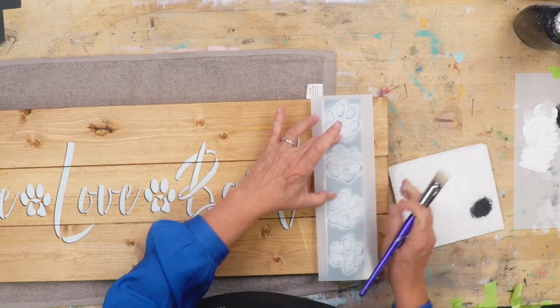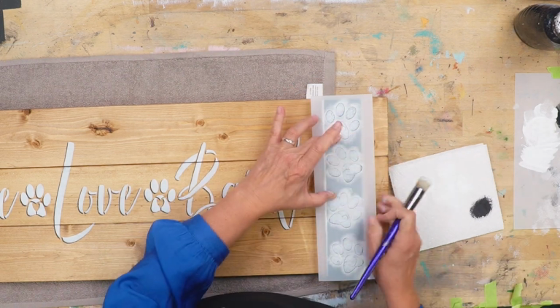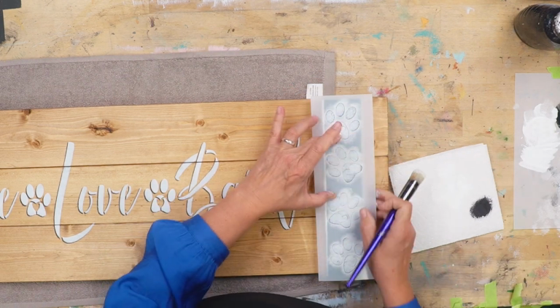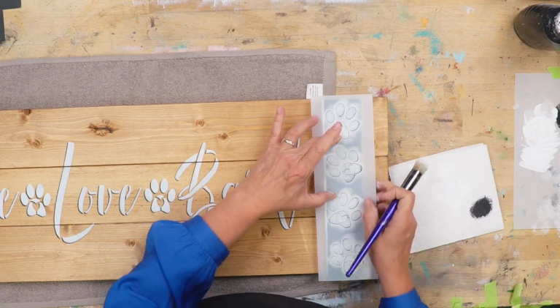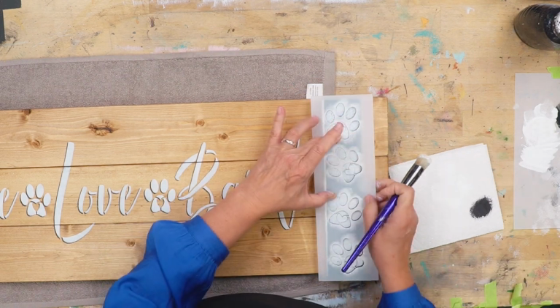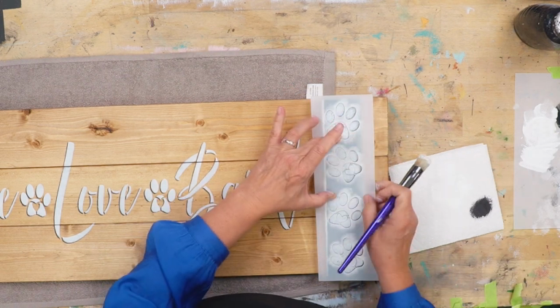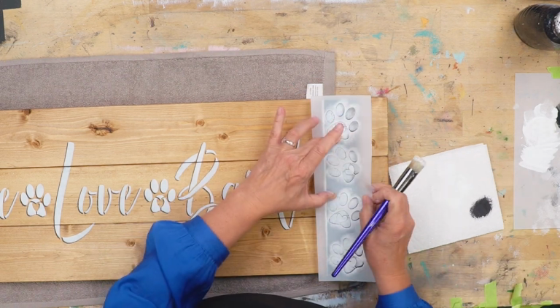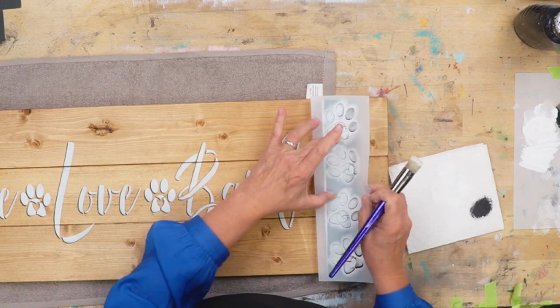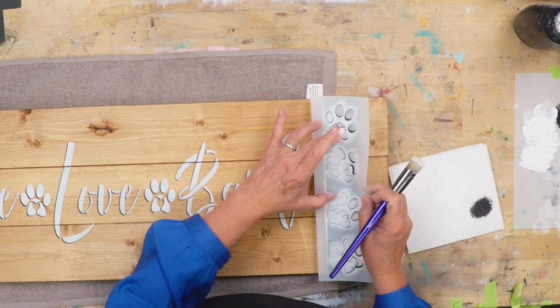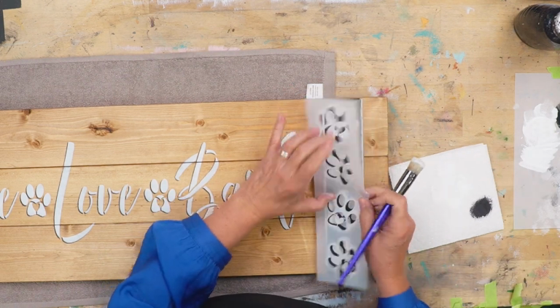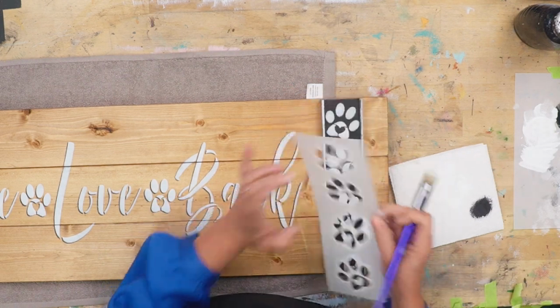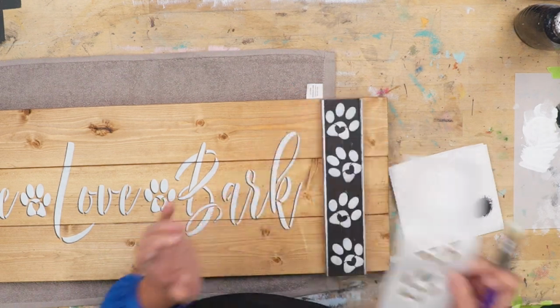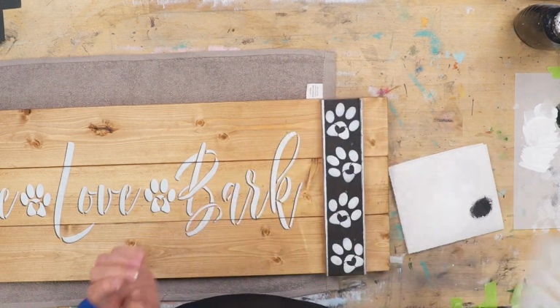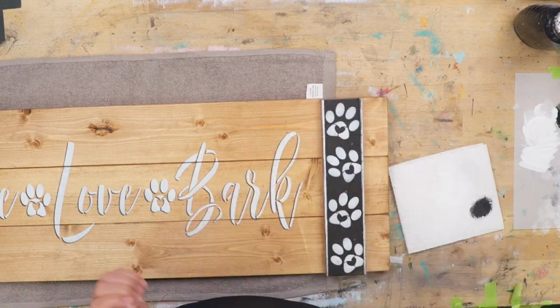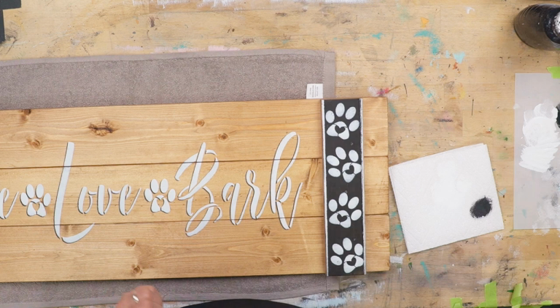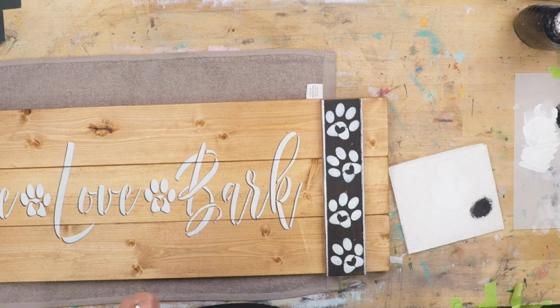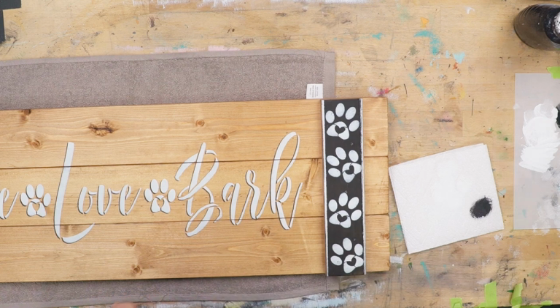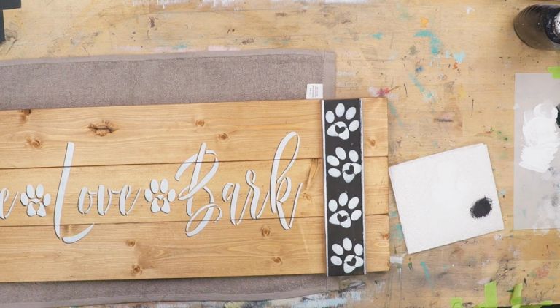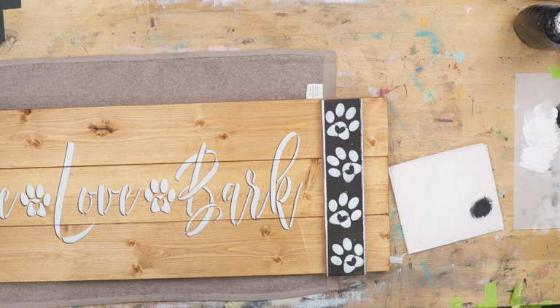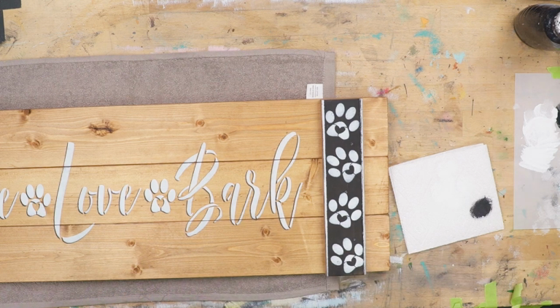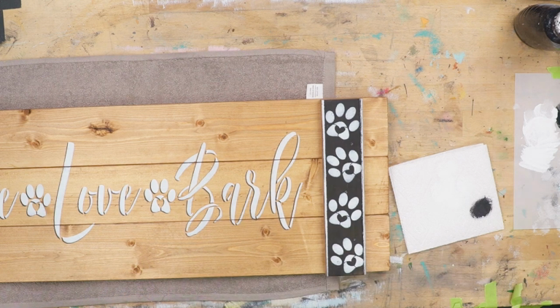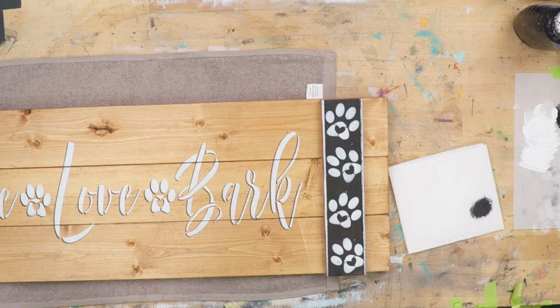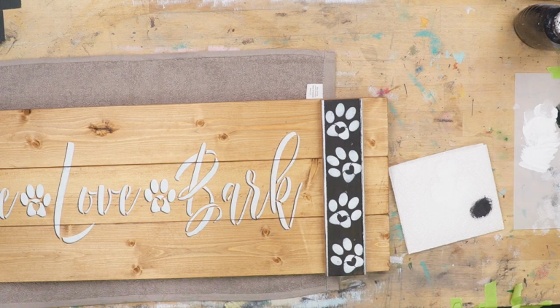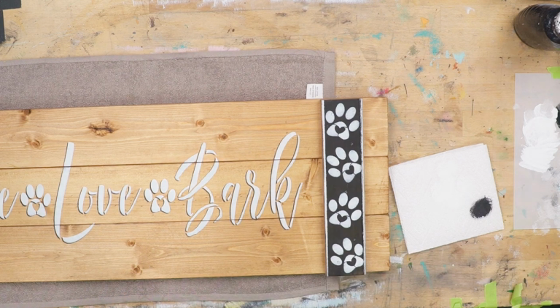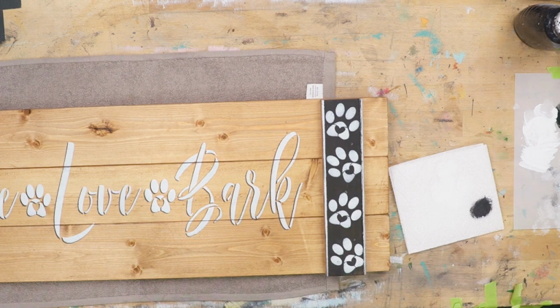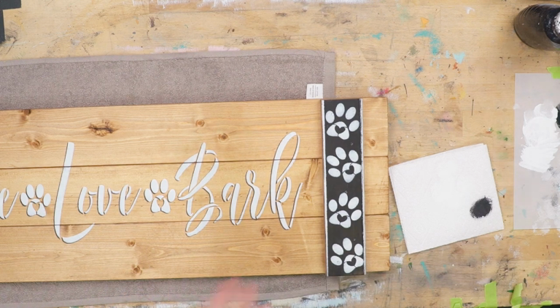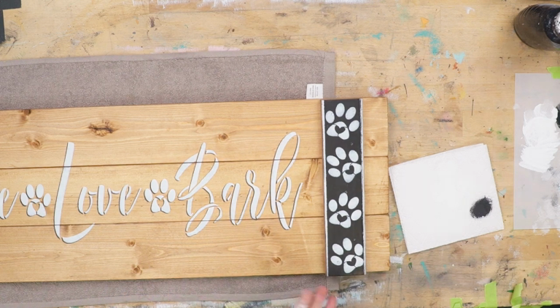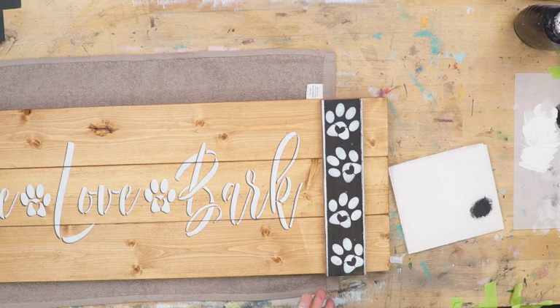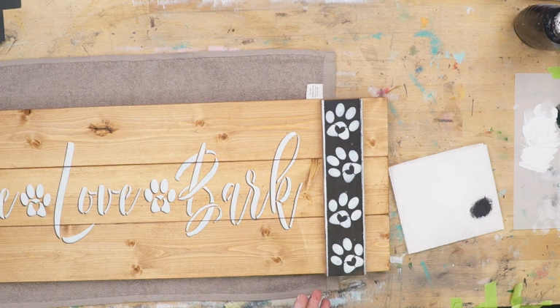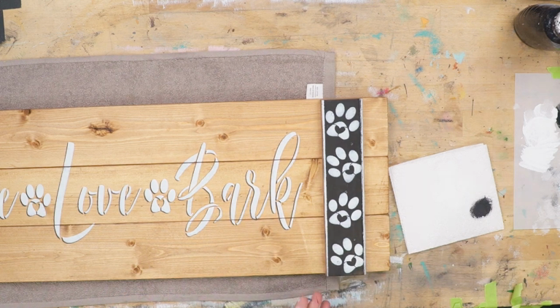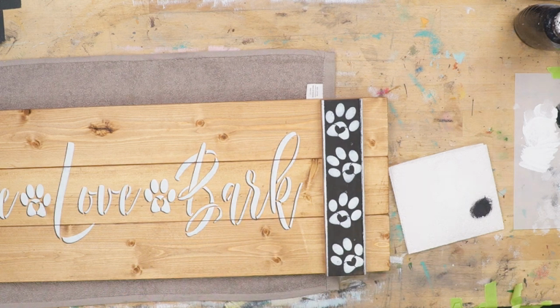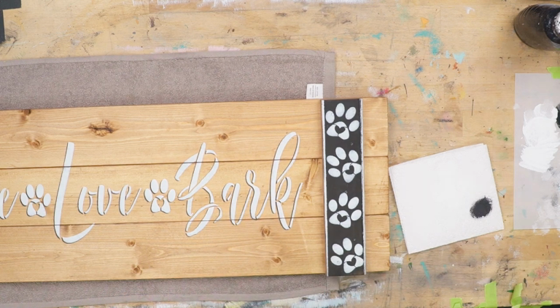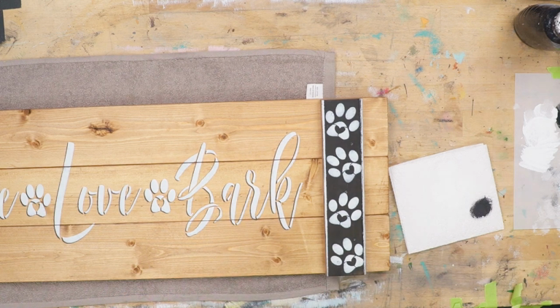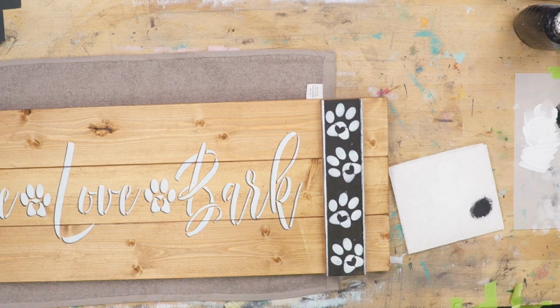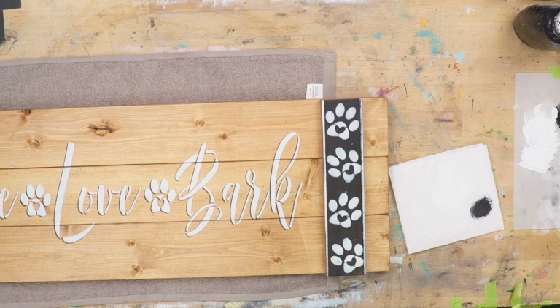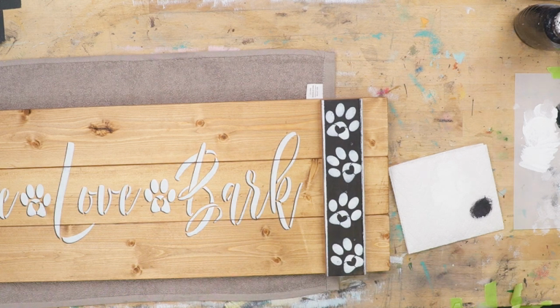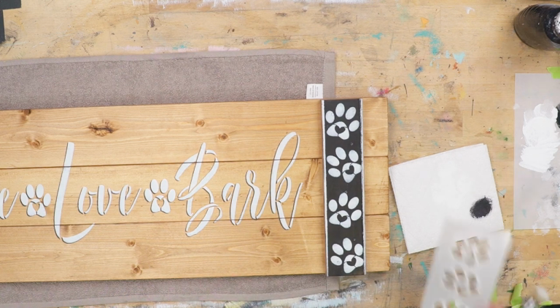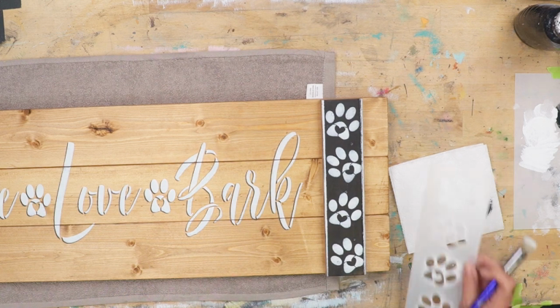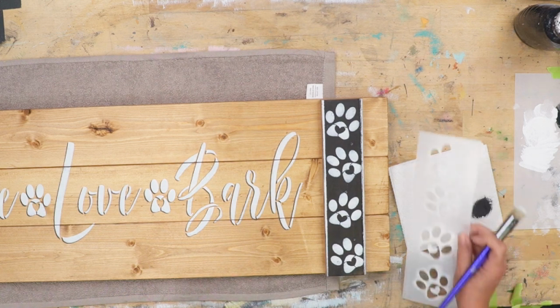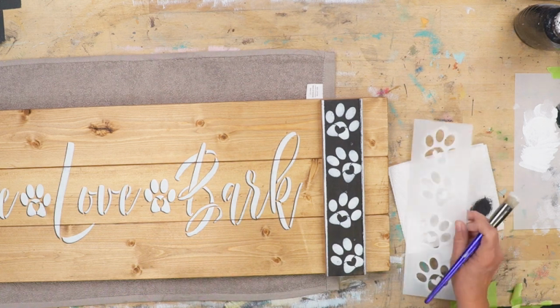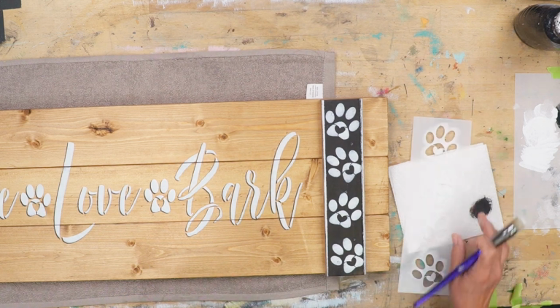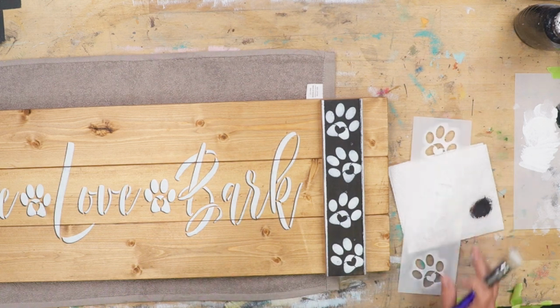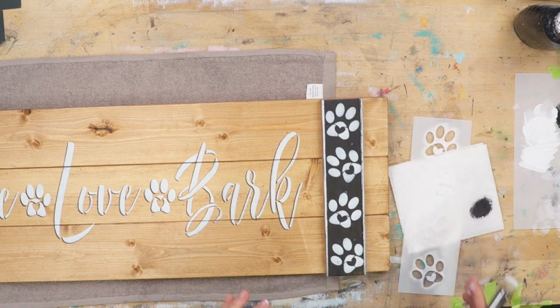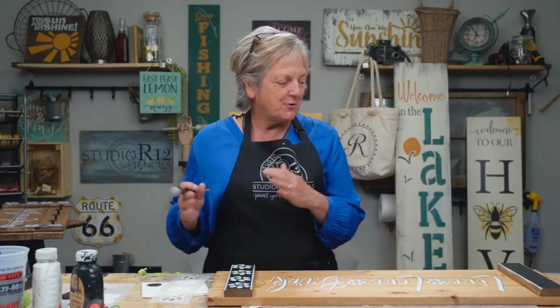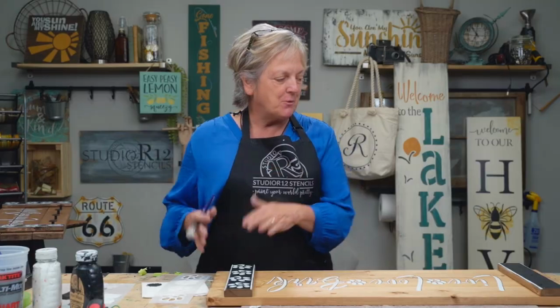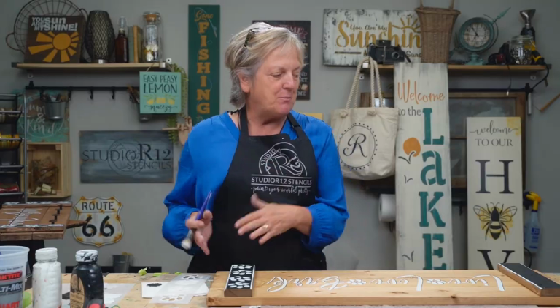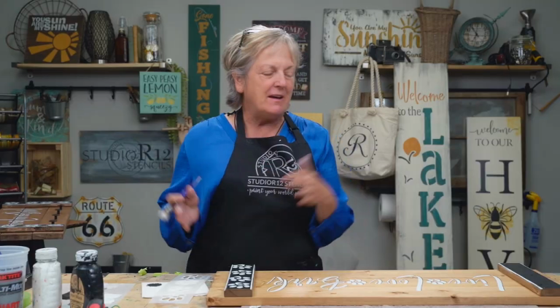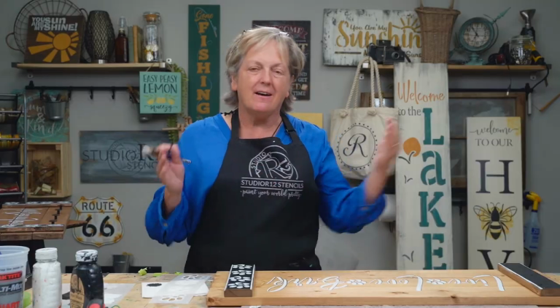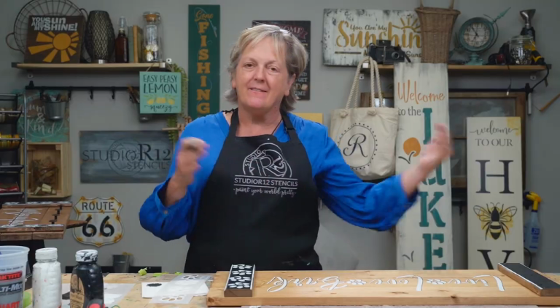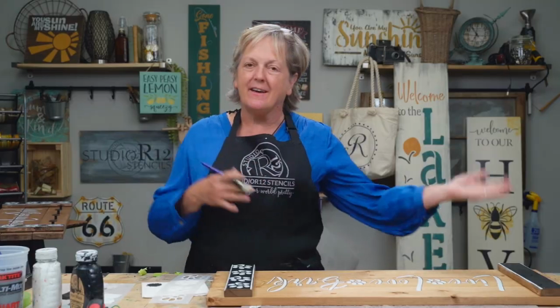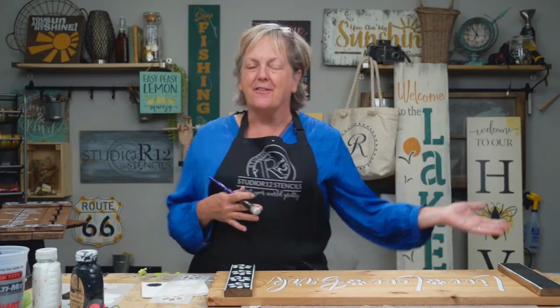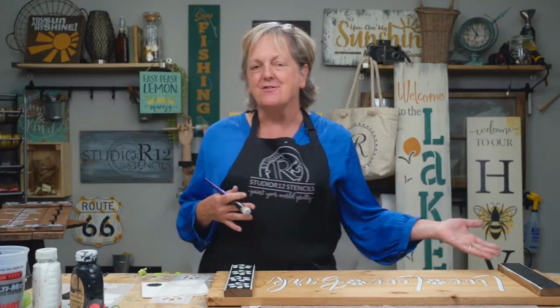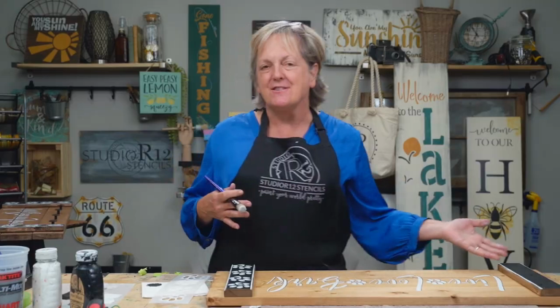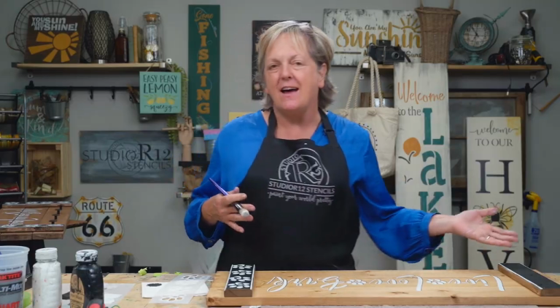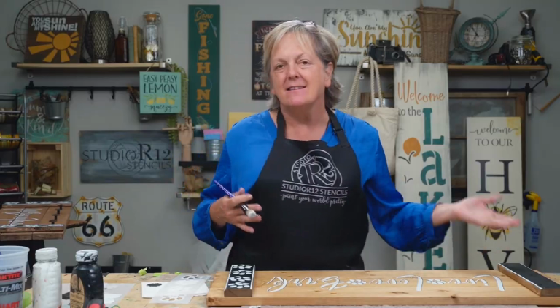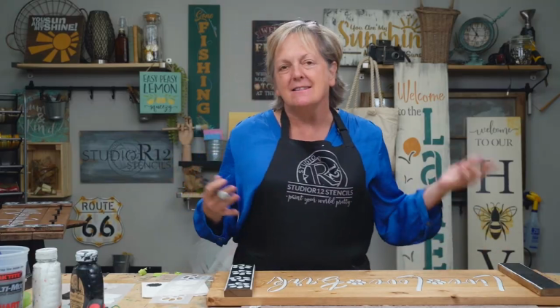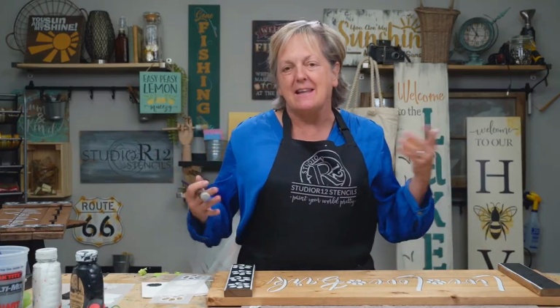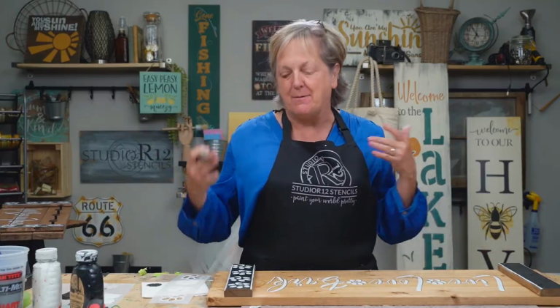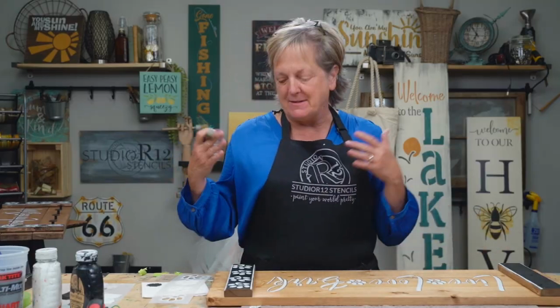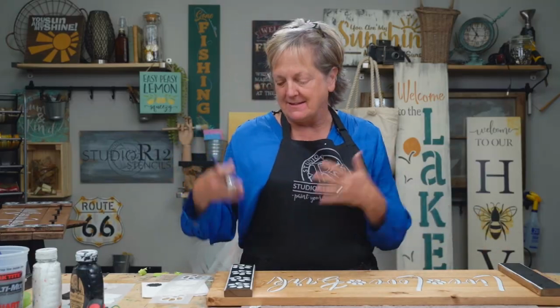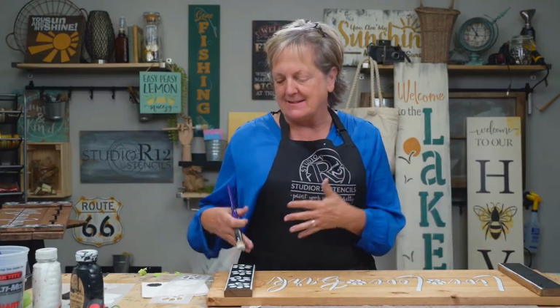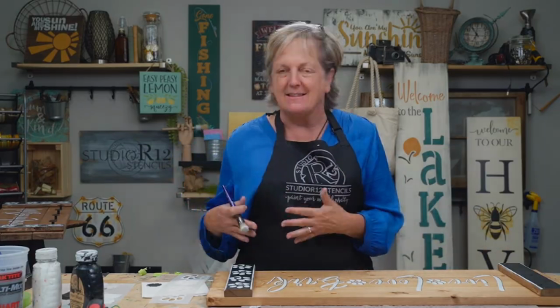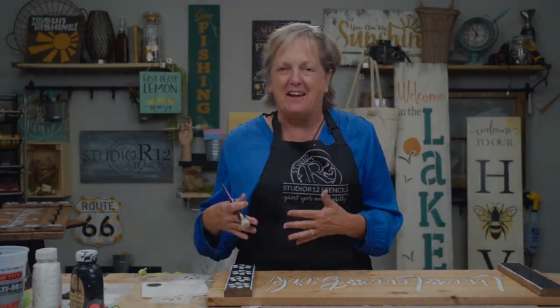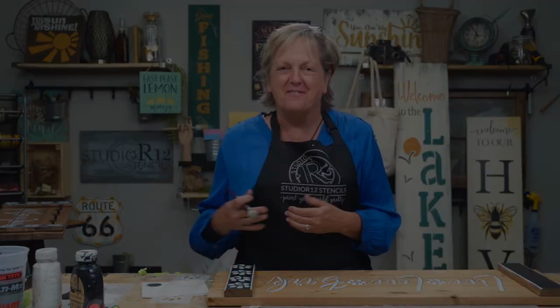We lift, and voila — puppy prints! Now we're going to repeat on the other side the same as this side.